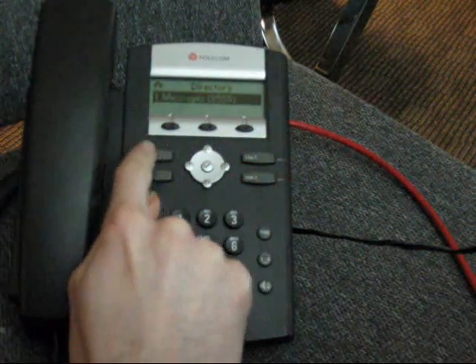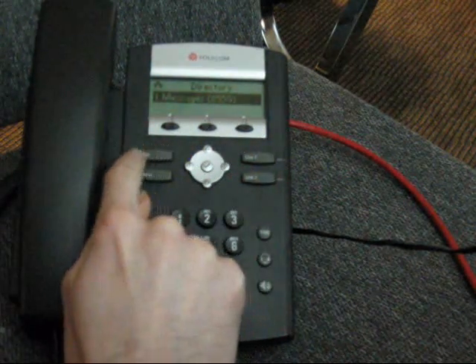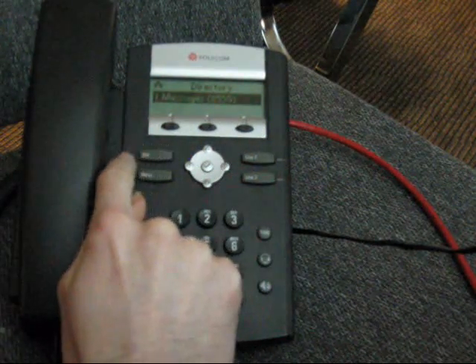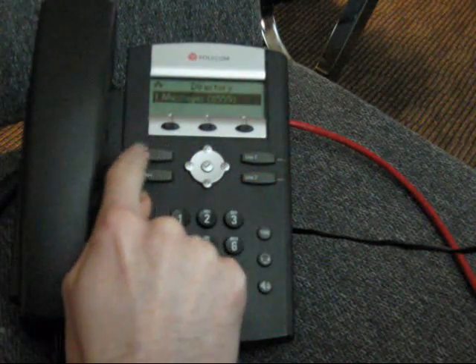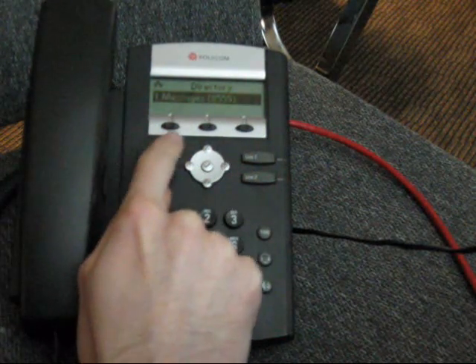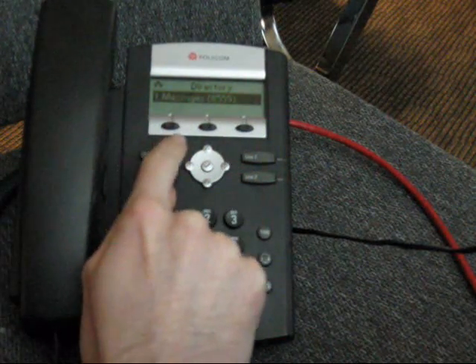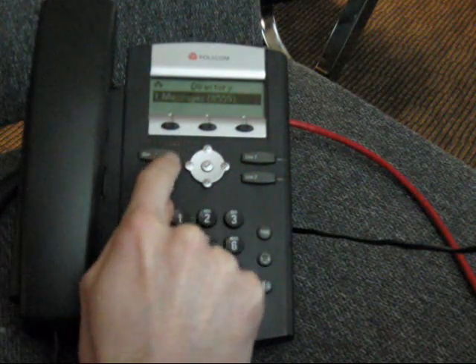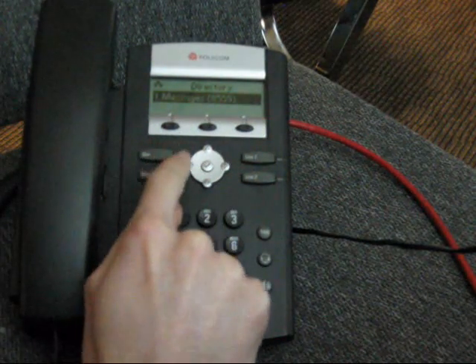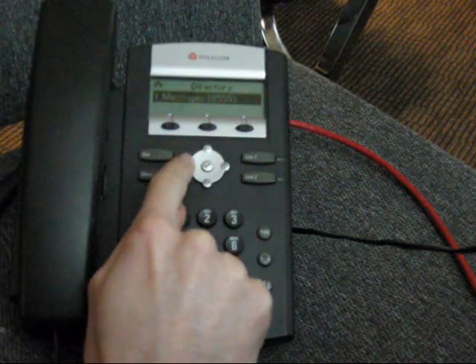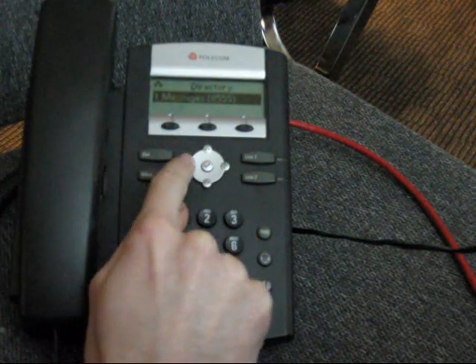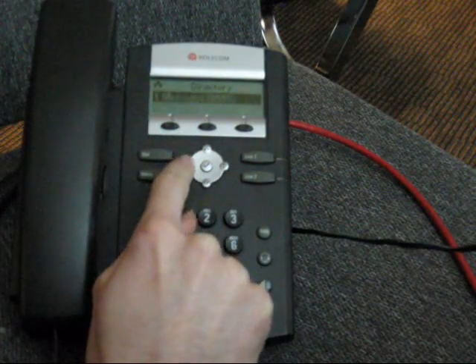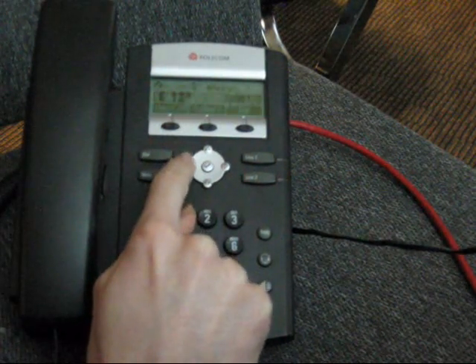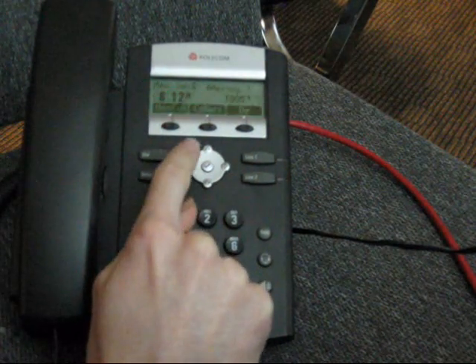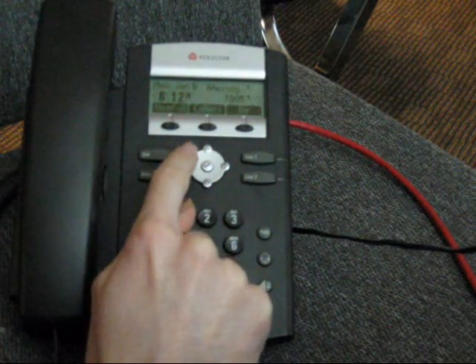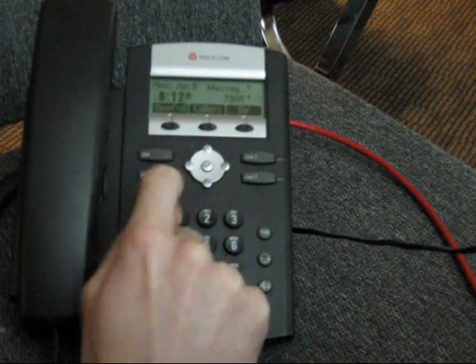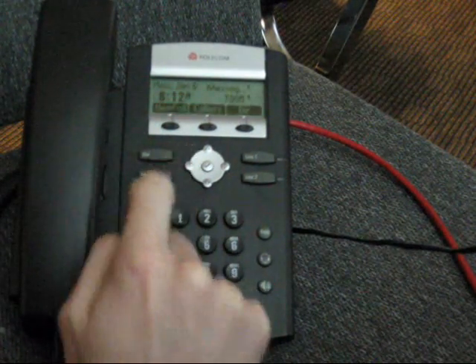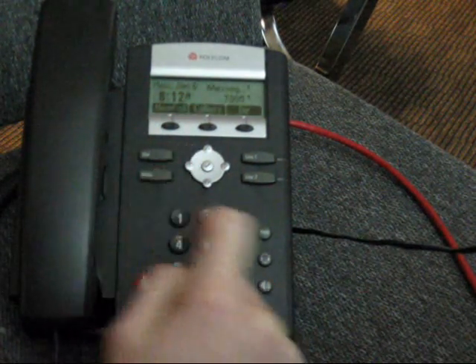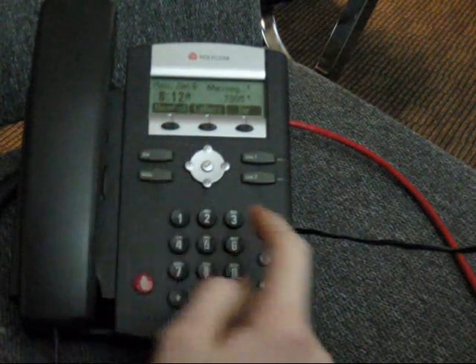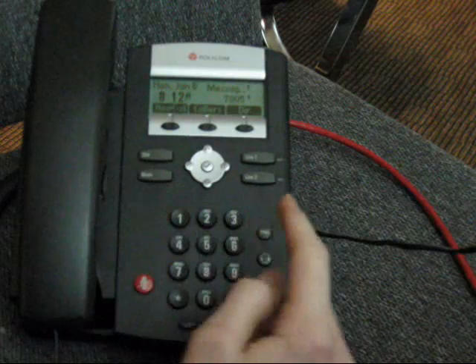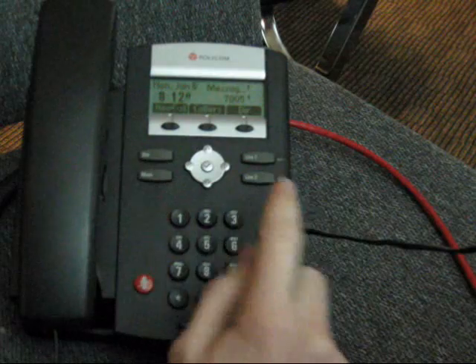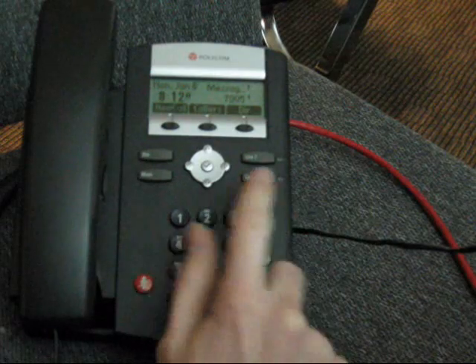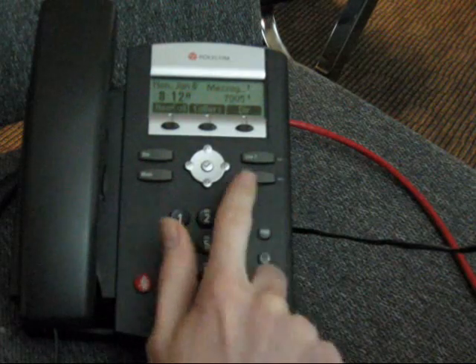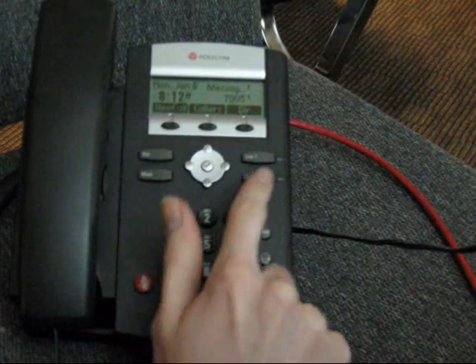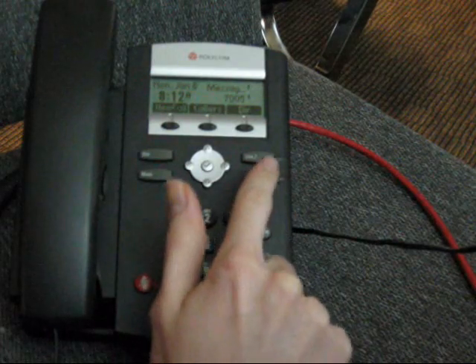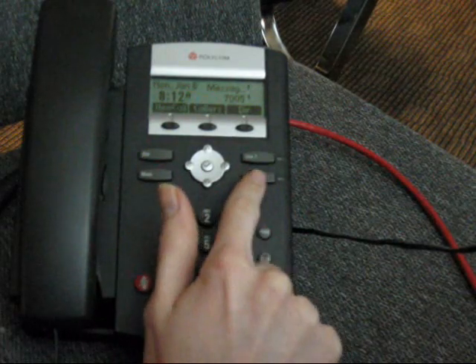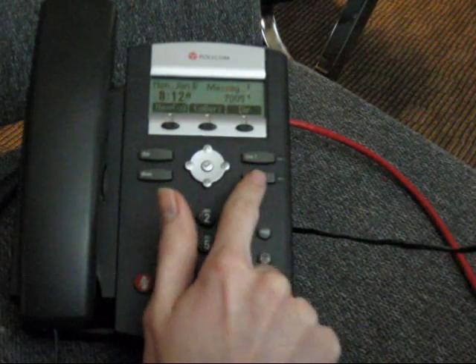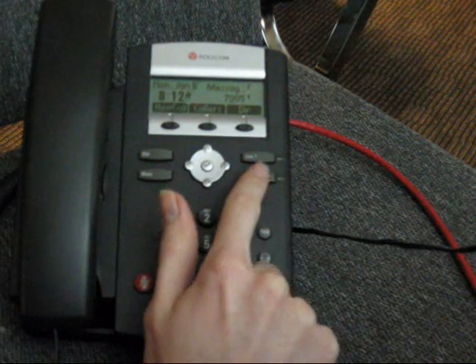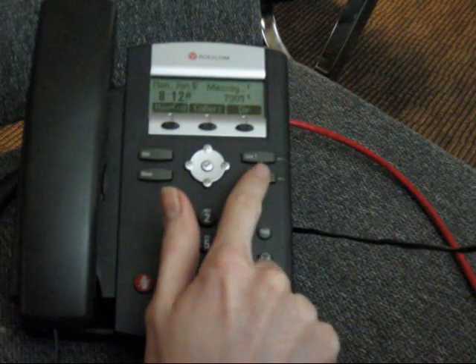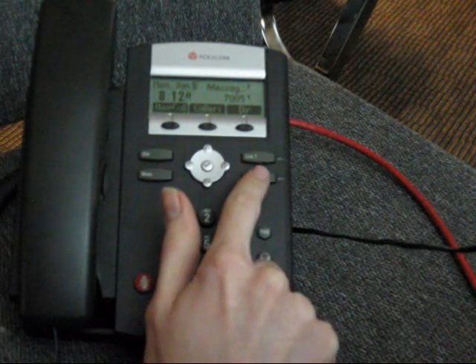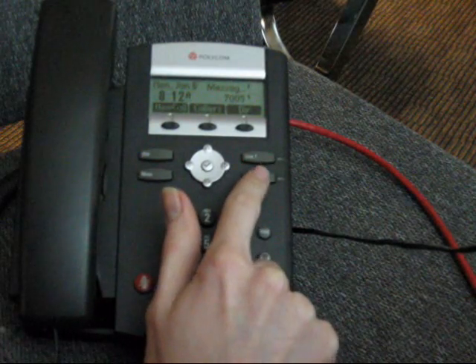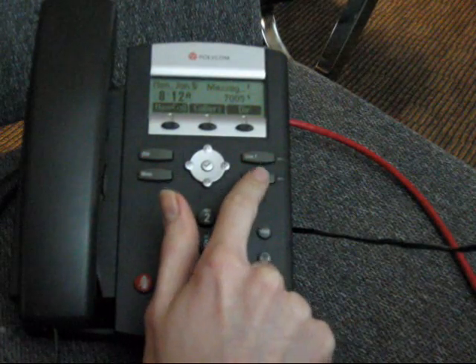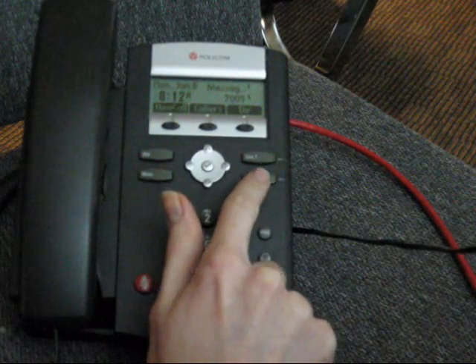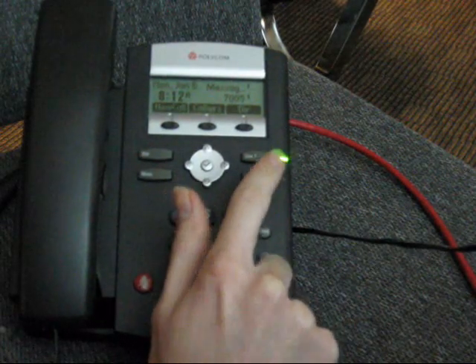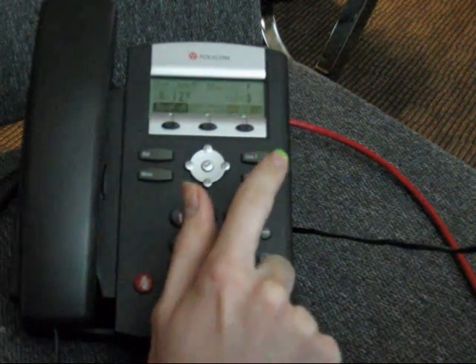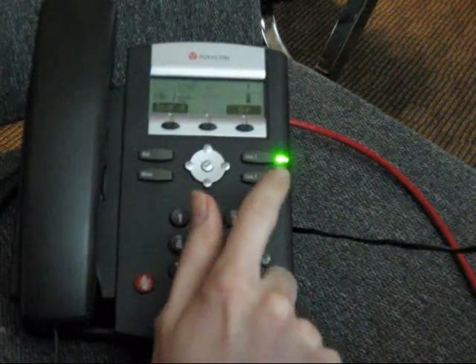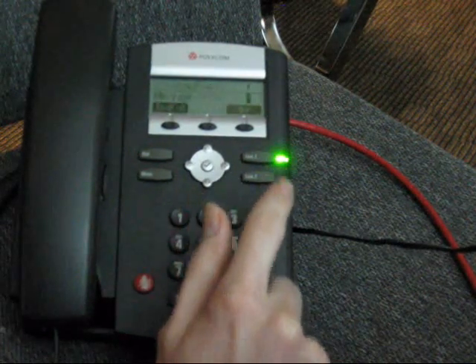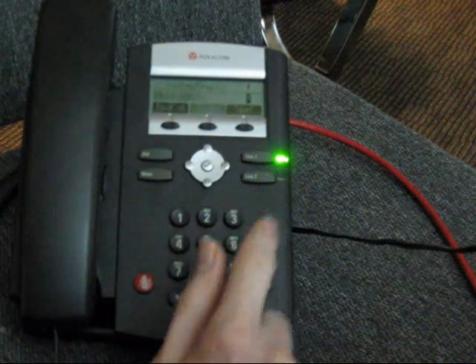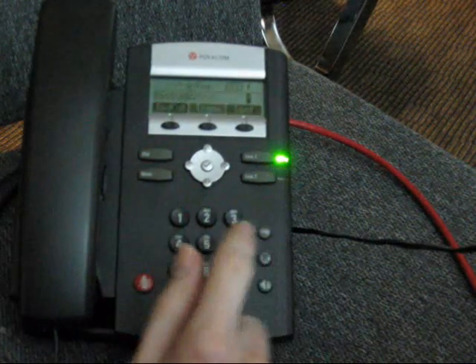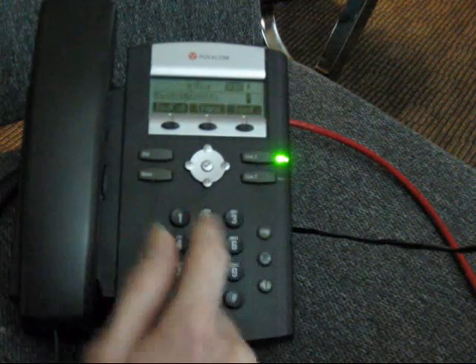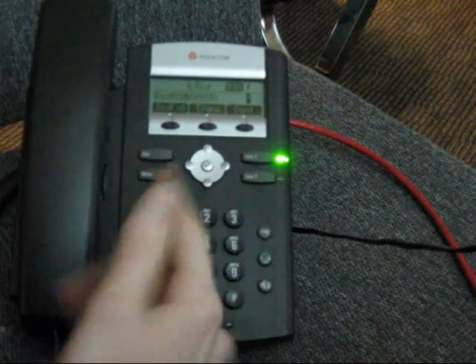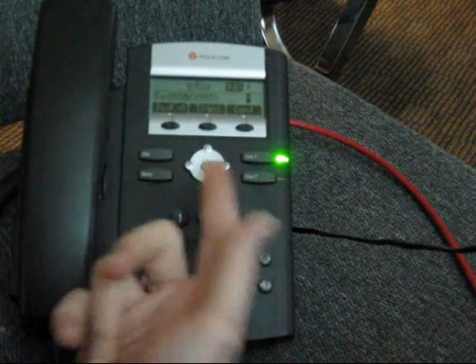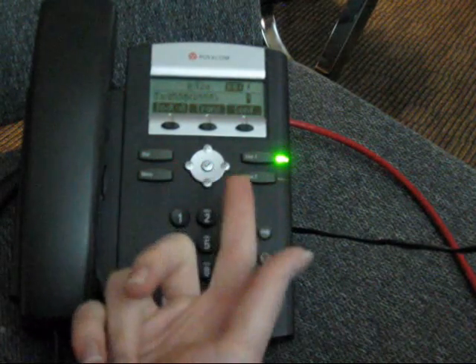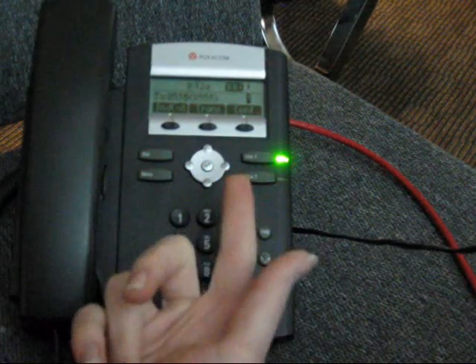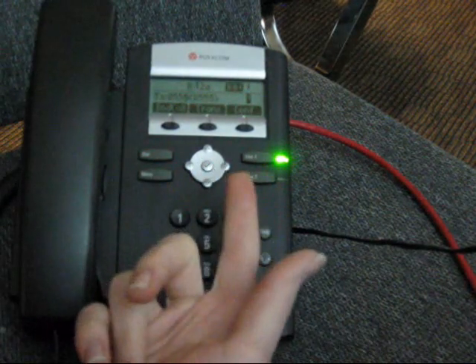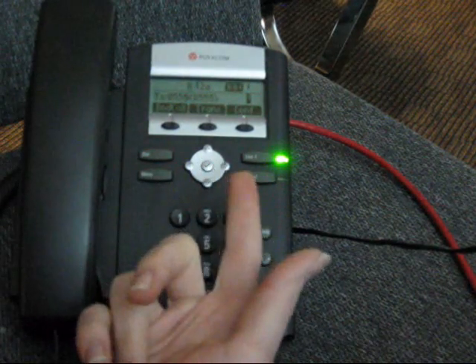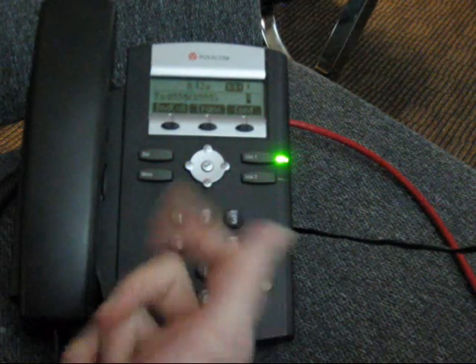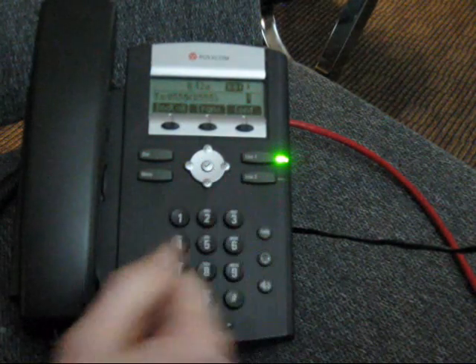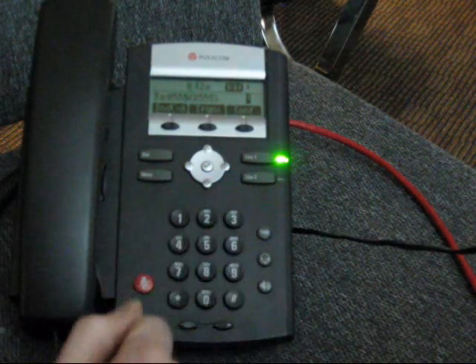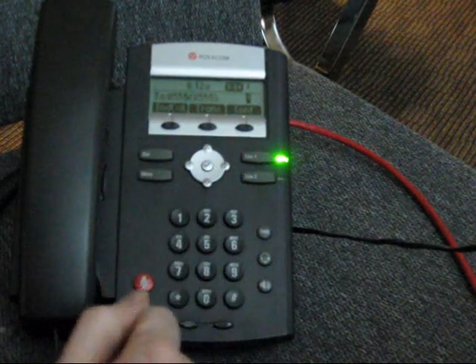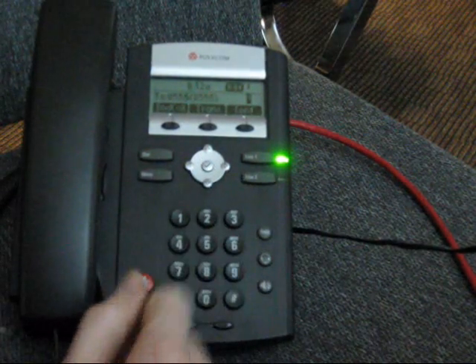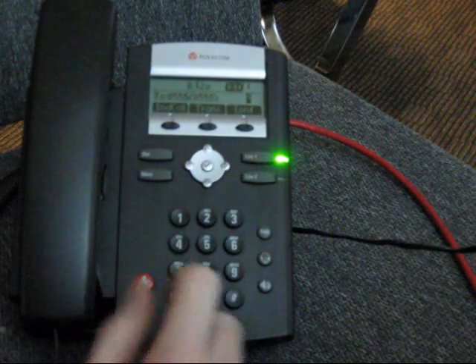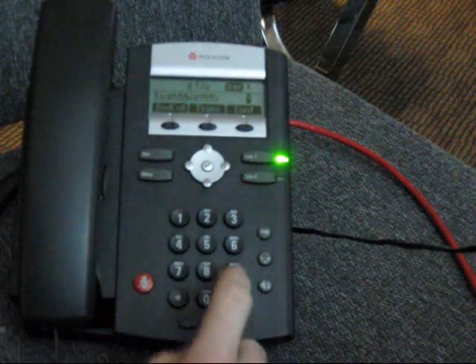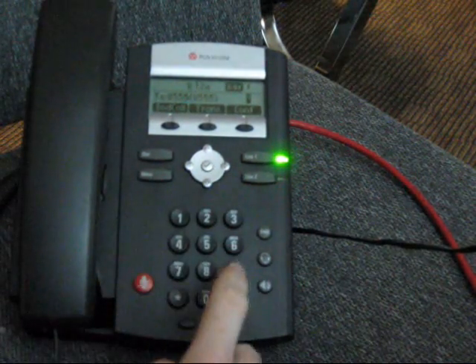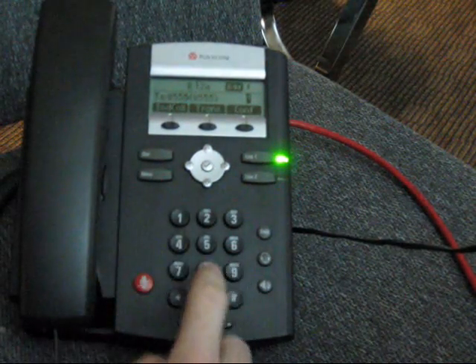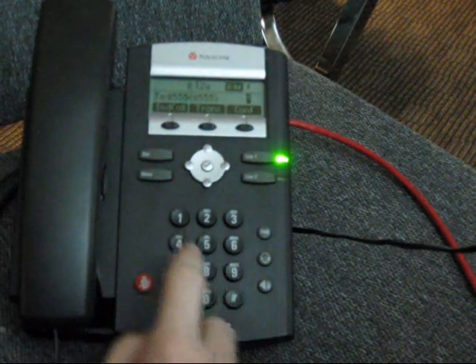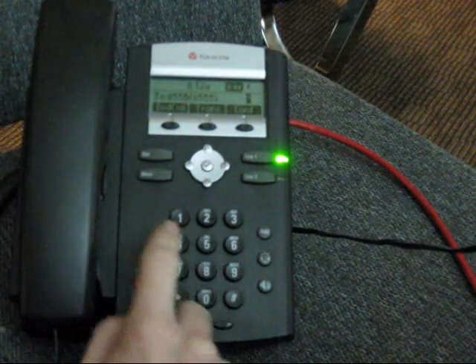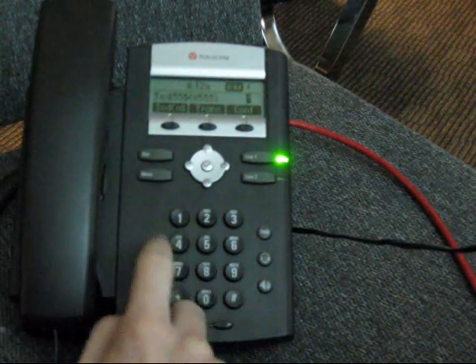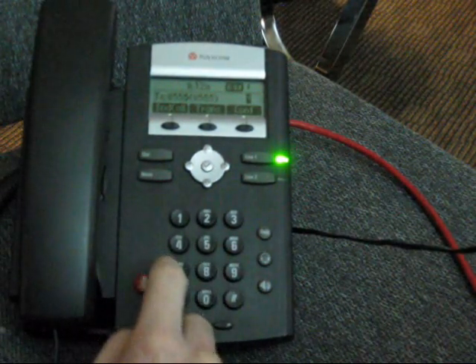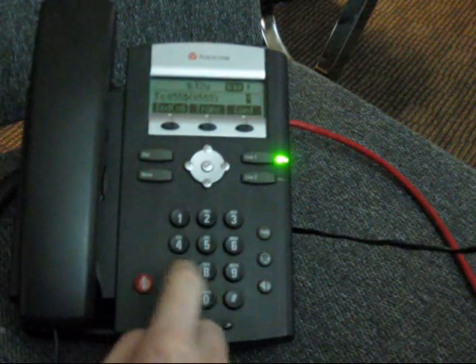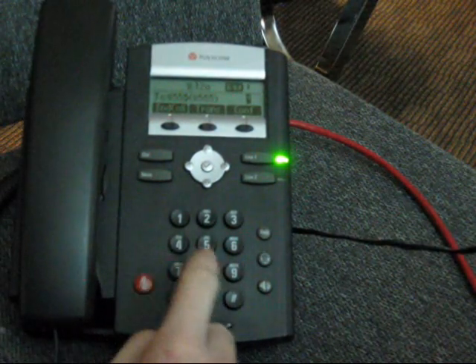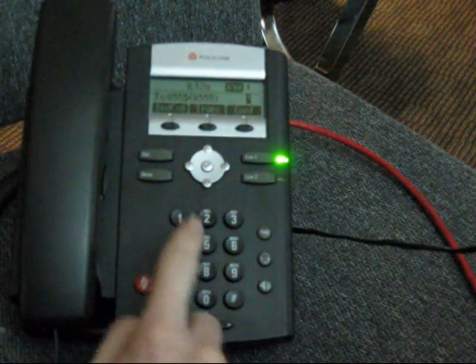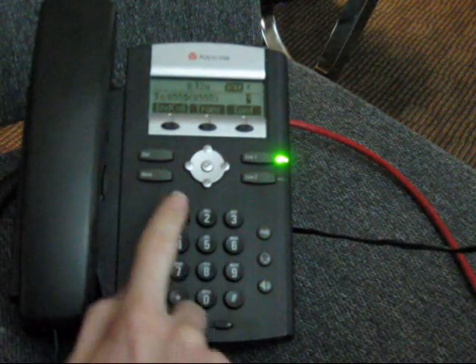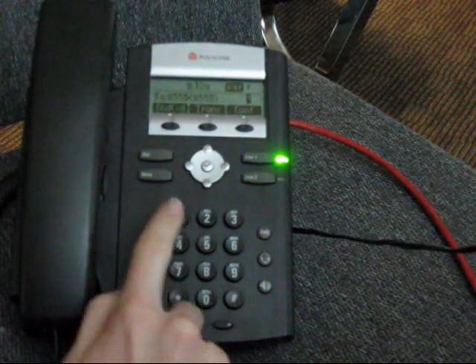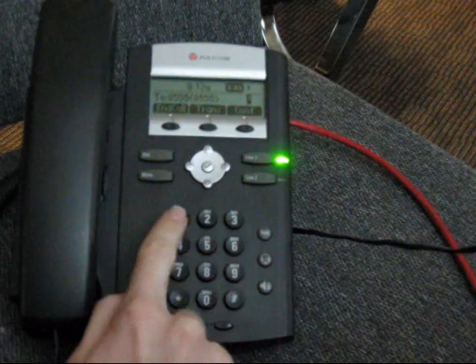Hit the back arrow to return to the main screen. Hit the Line 2 key — it shows Messages. Enter 1, 2, 3, 4, then hit the pound key to proceed.